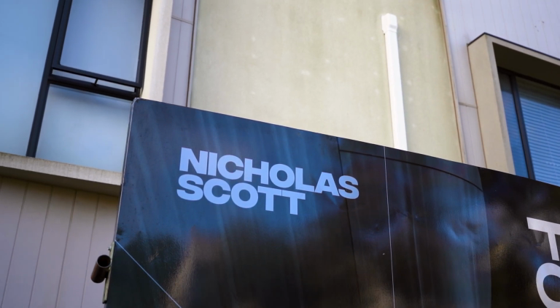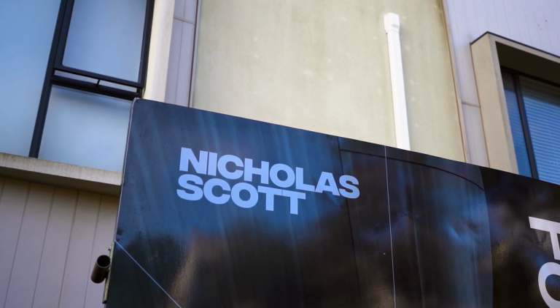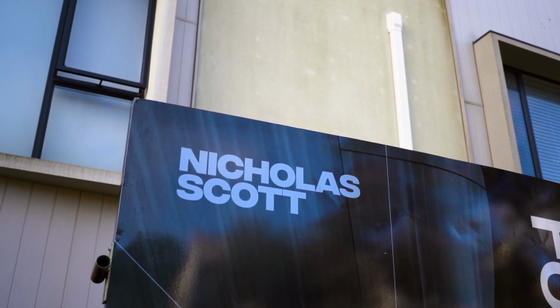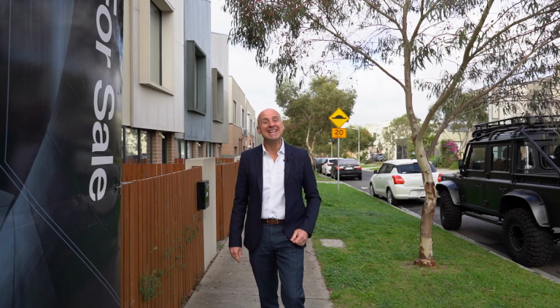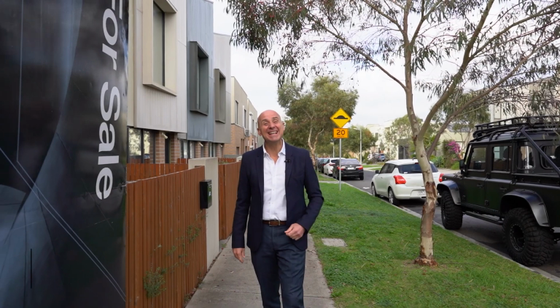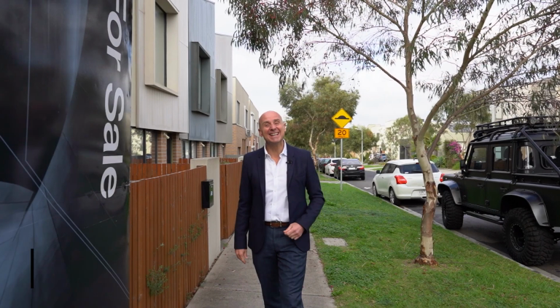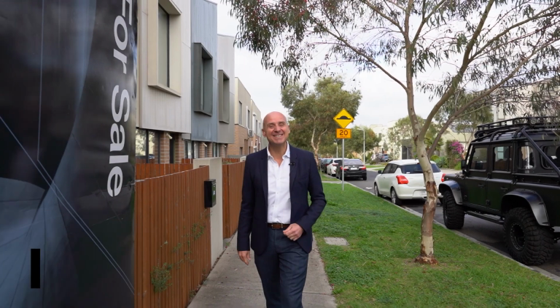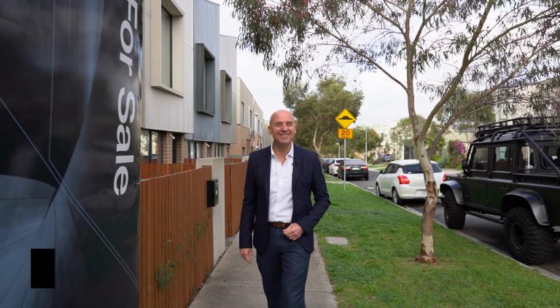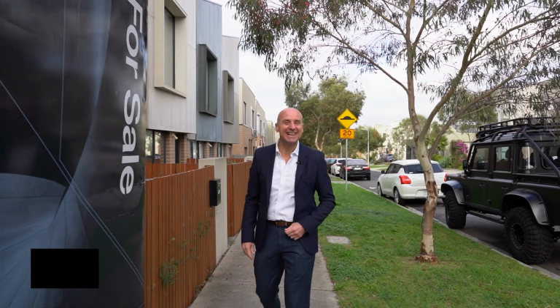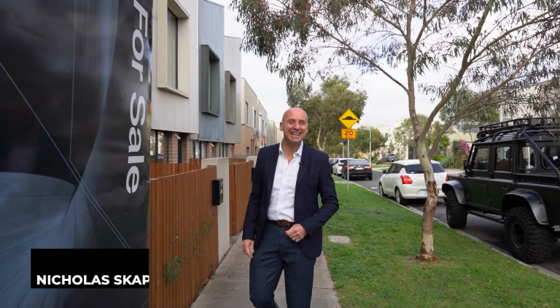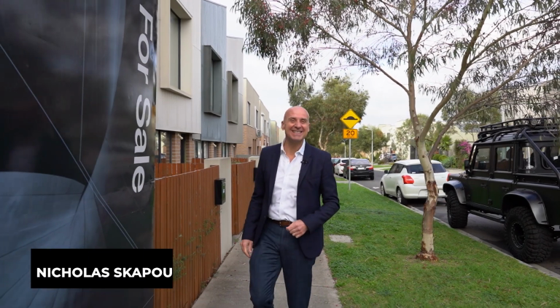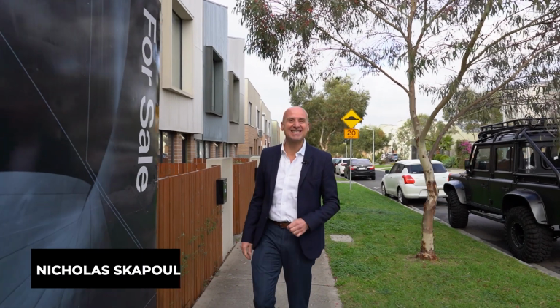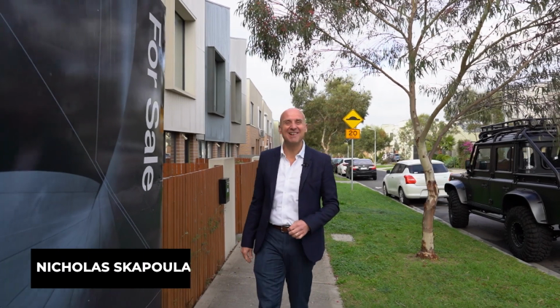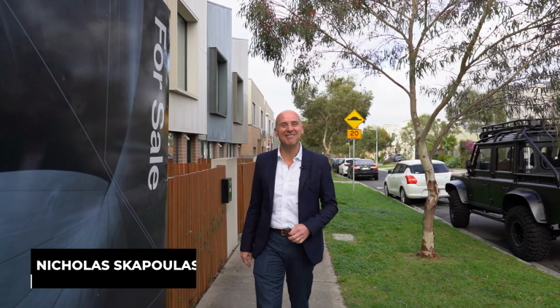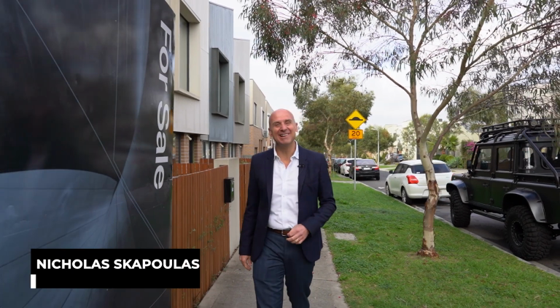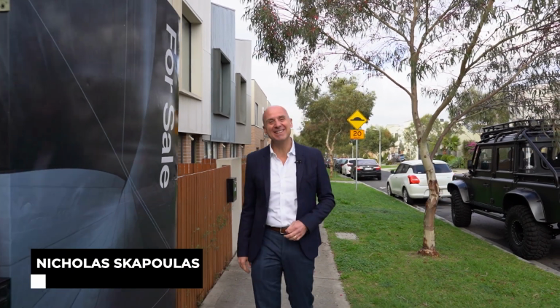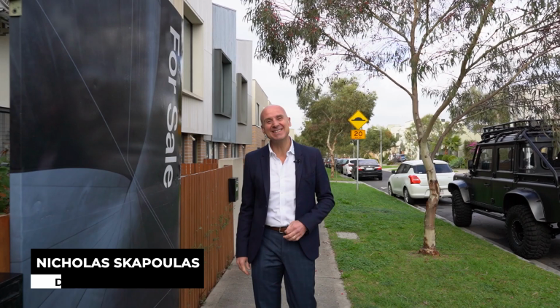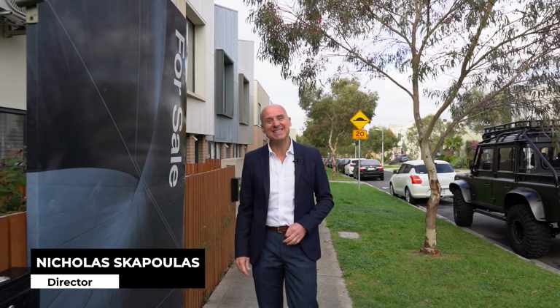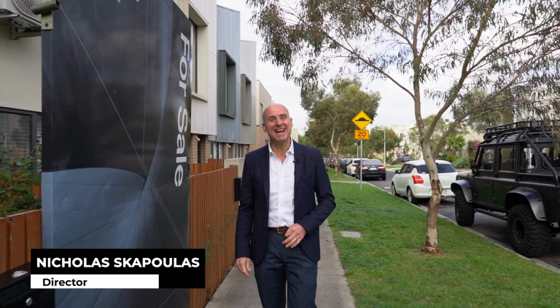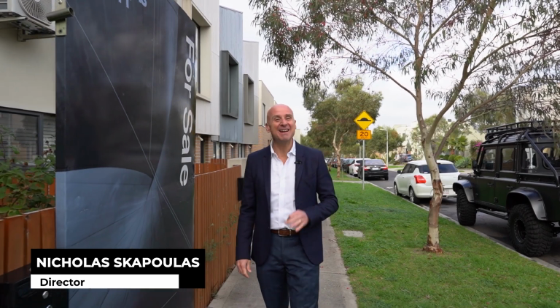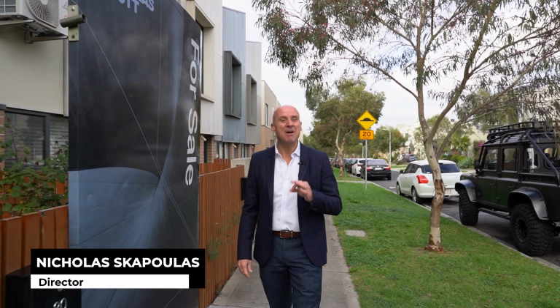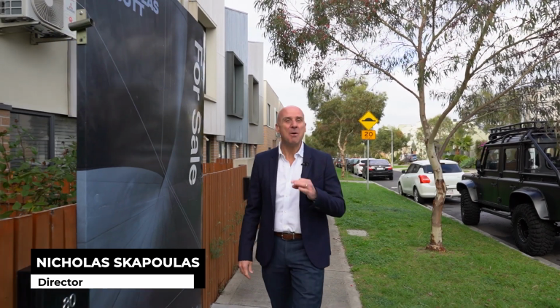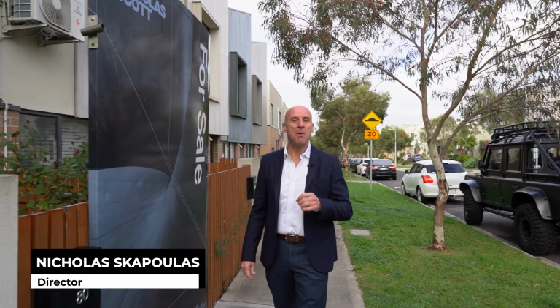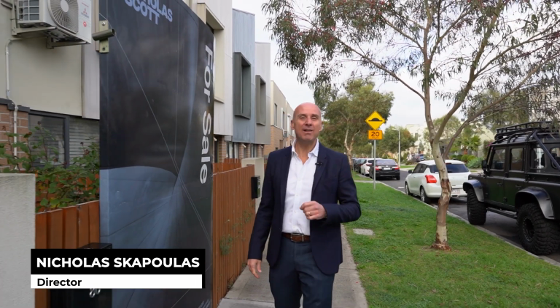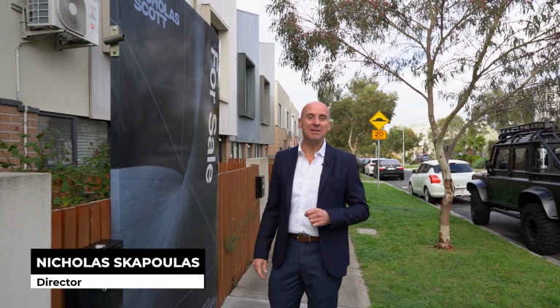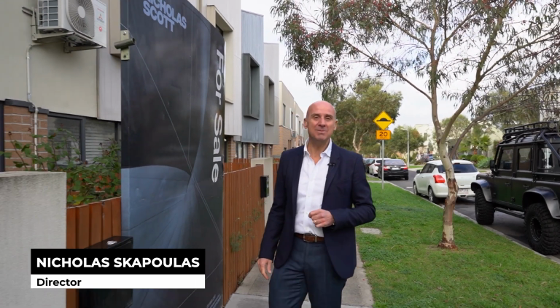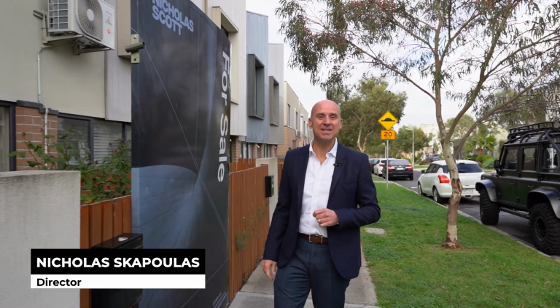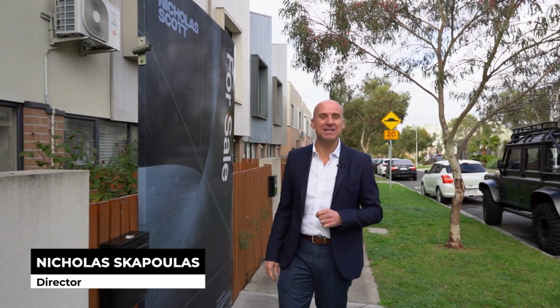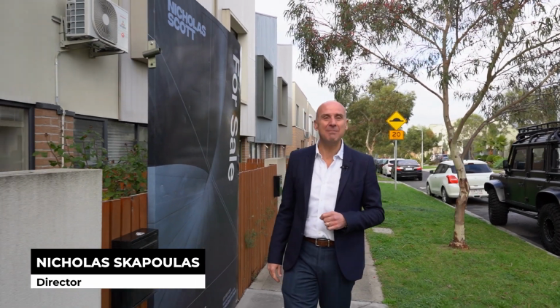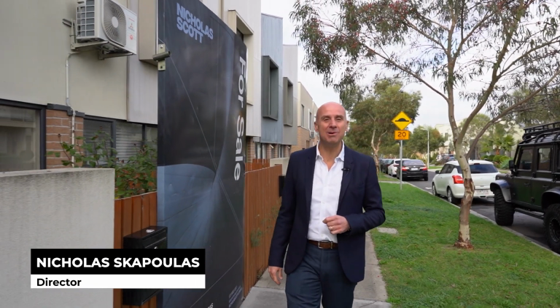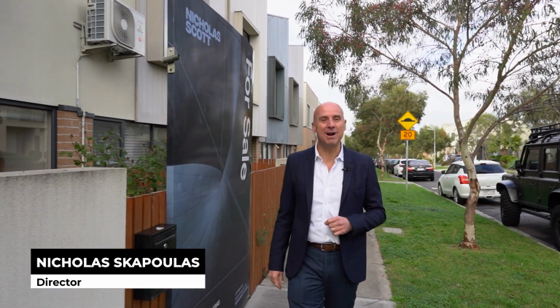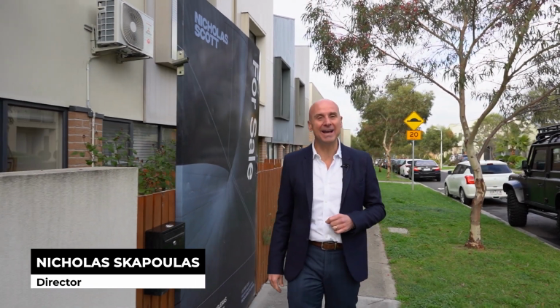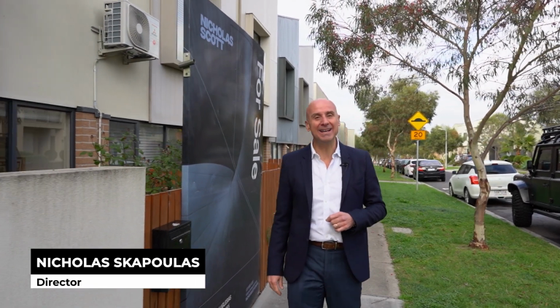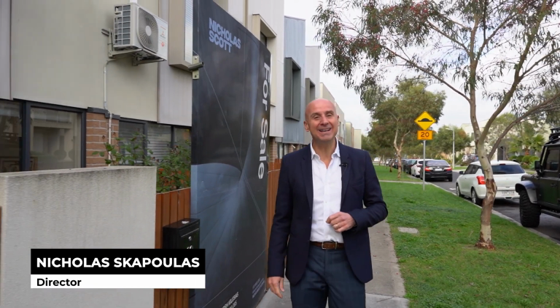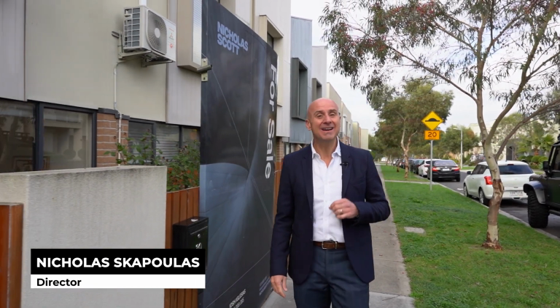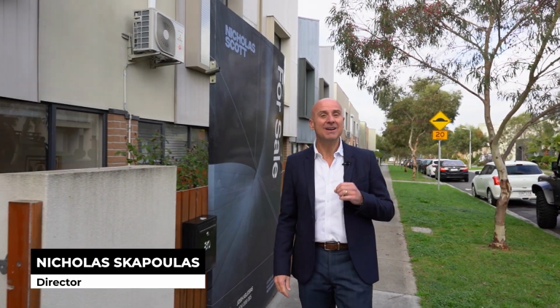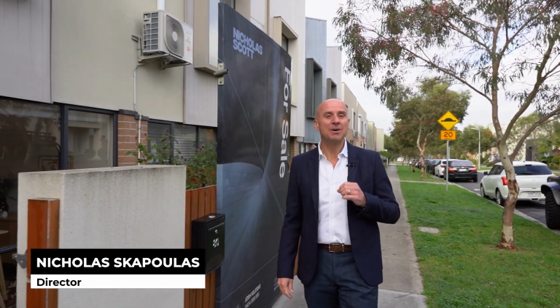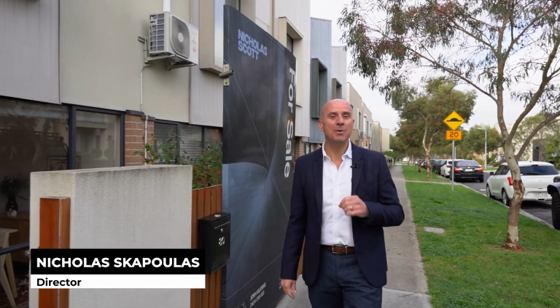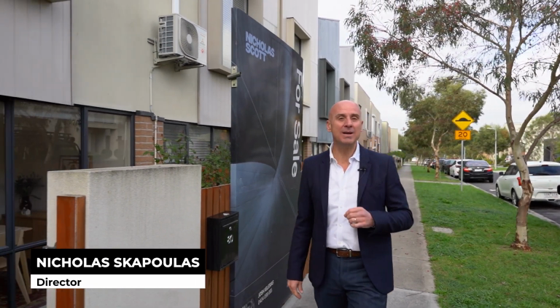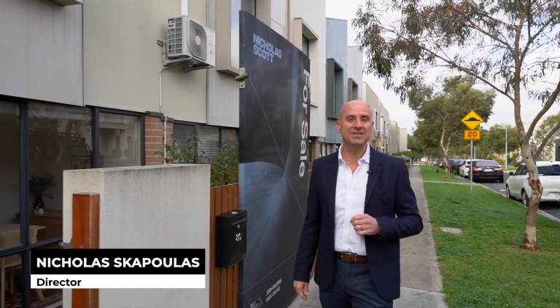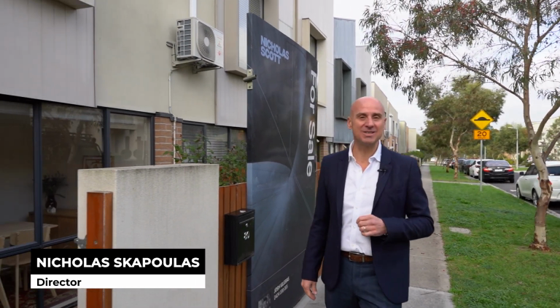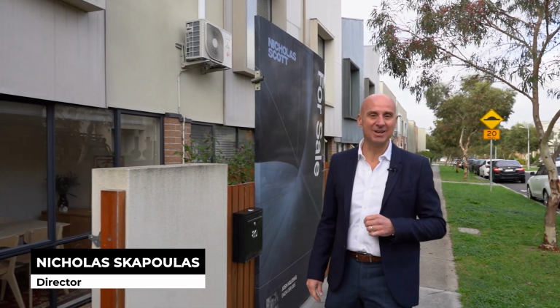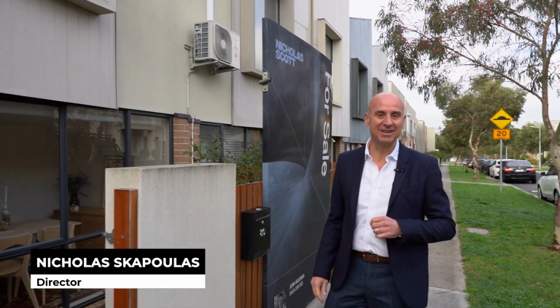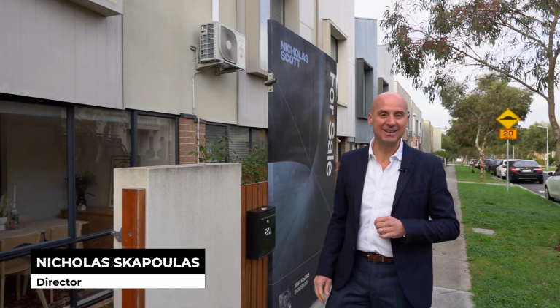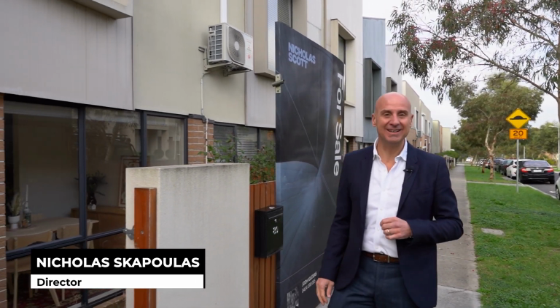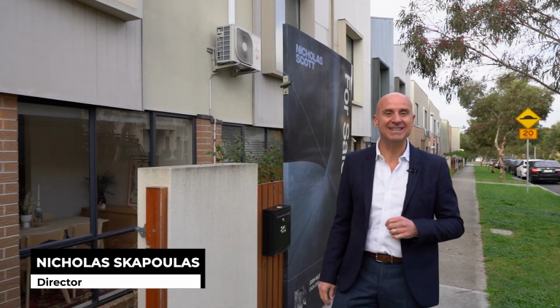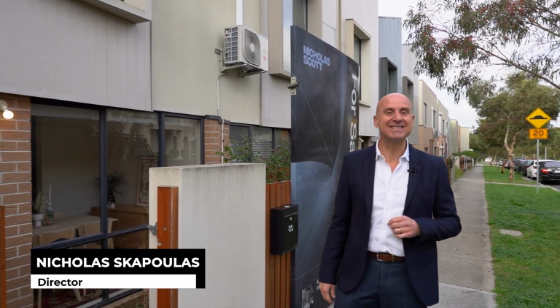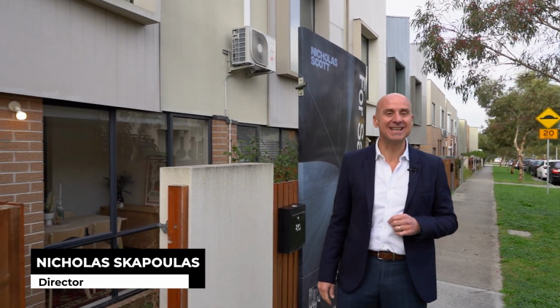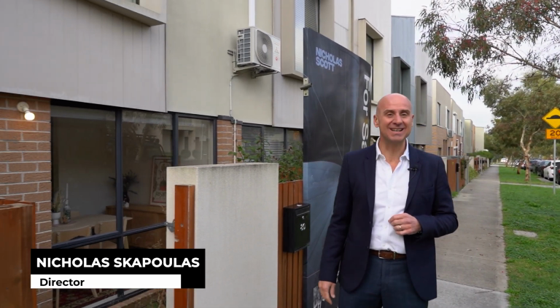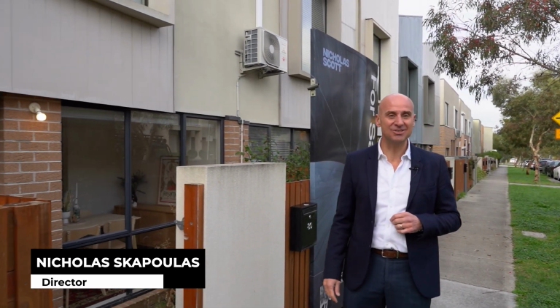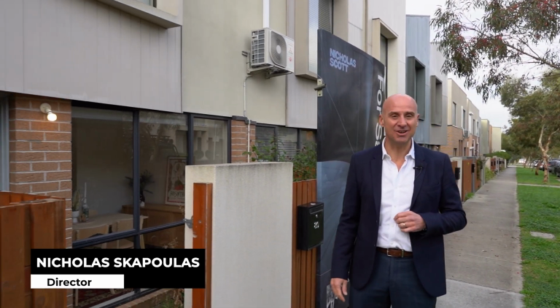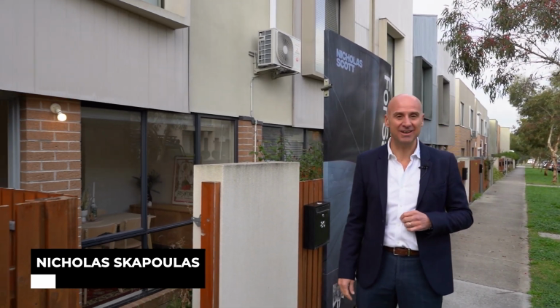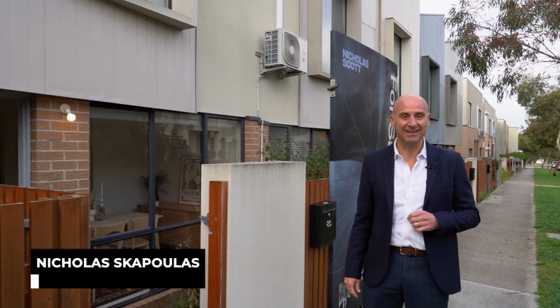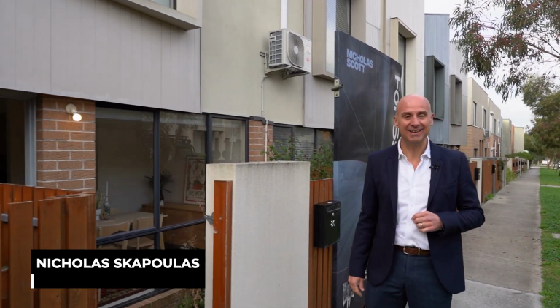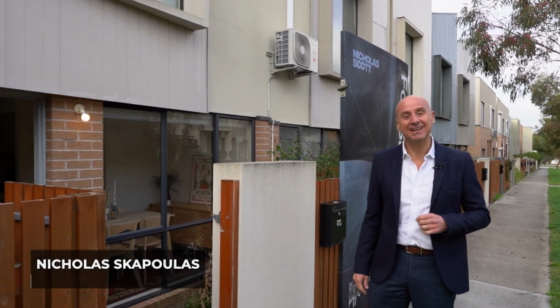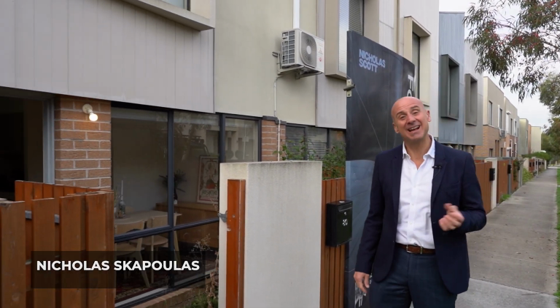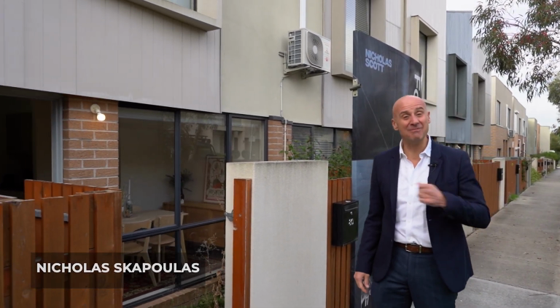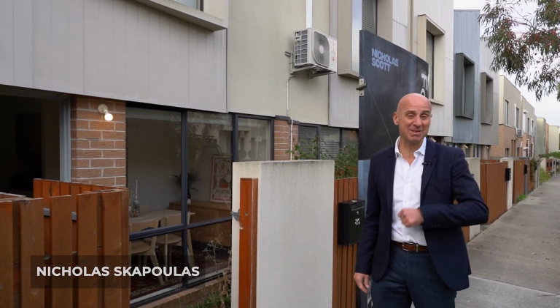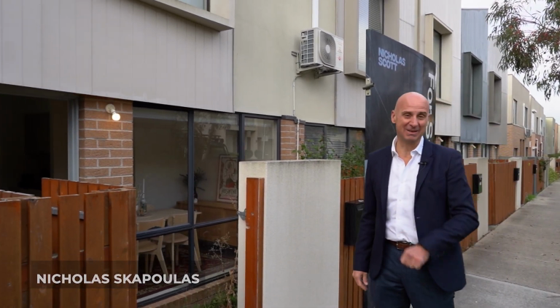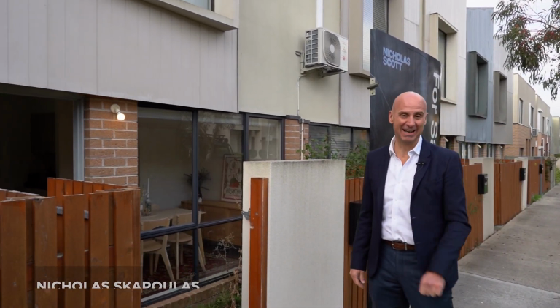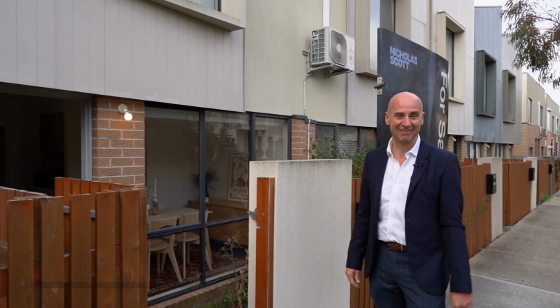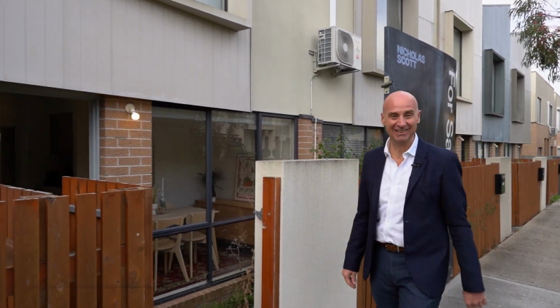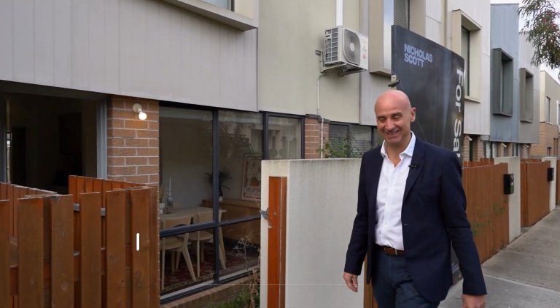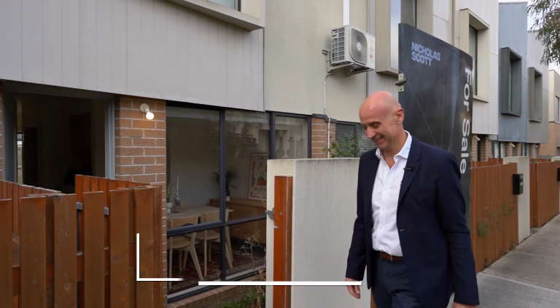Nicholas from Nicholas Scott Real Estate — welcome to number 80 Queen Circuit in Sunshine. Come with me and have a look.